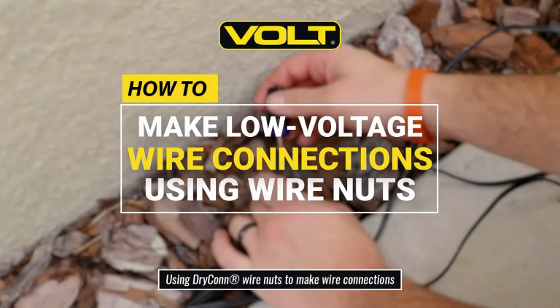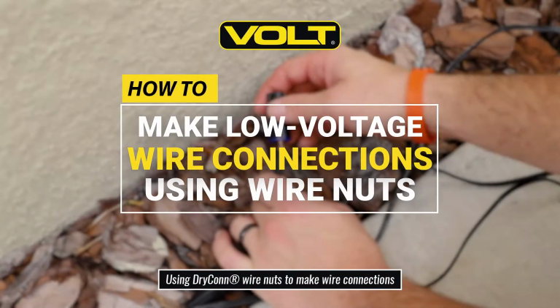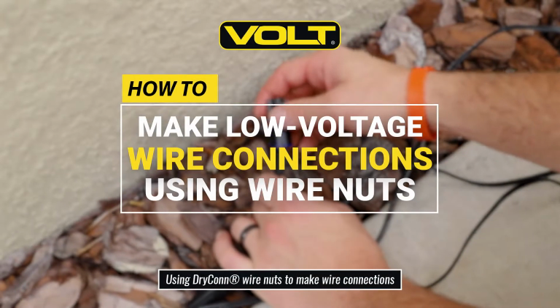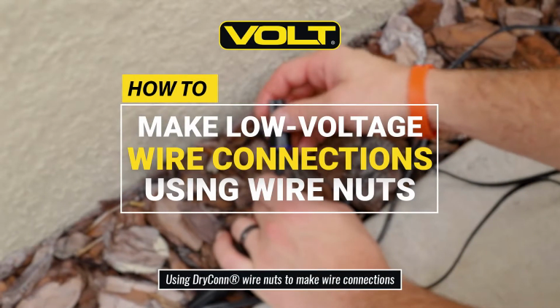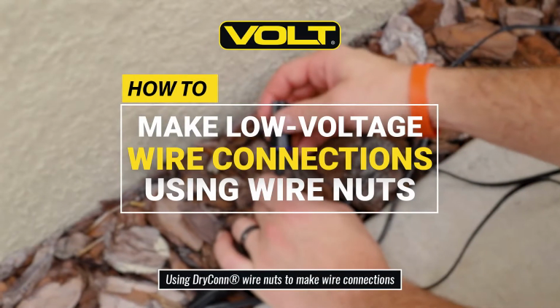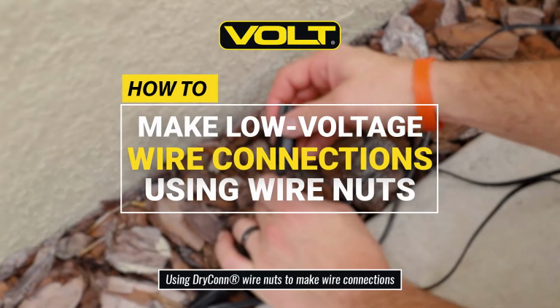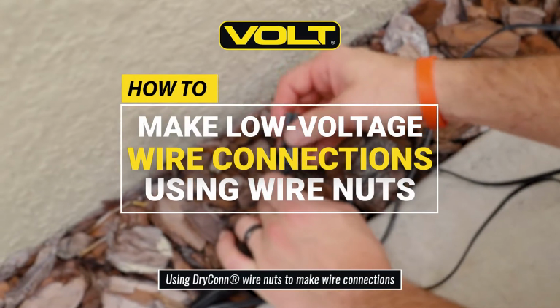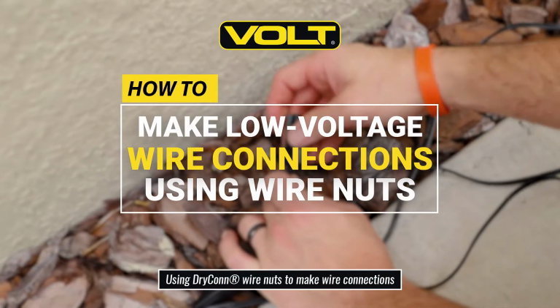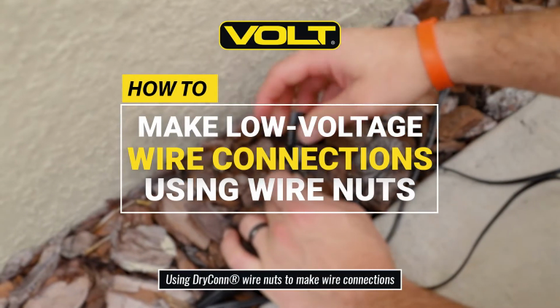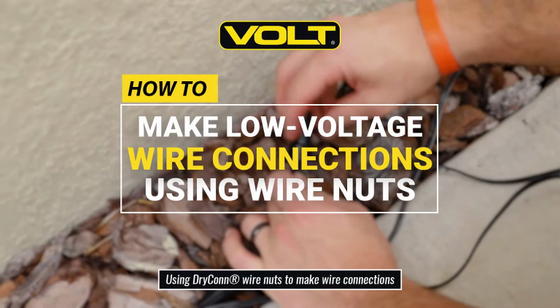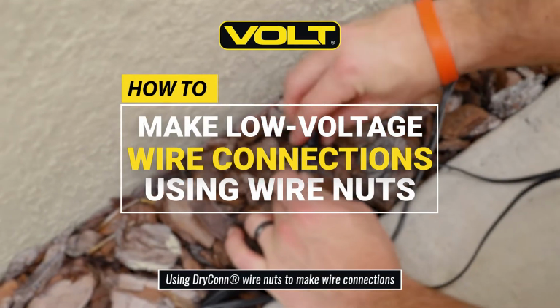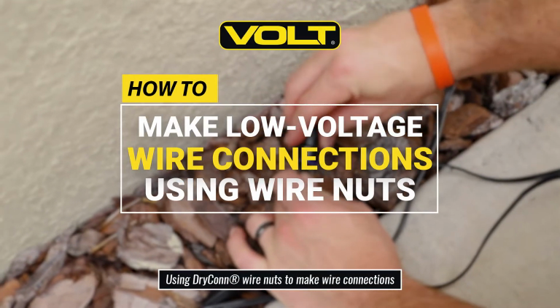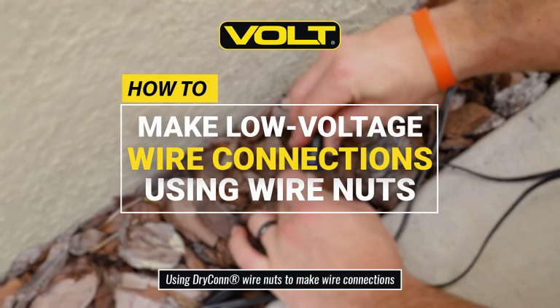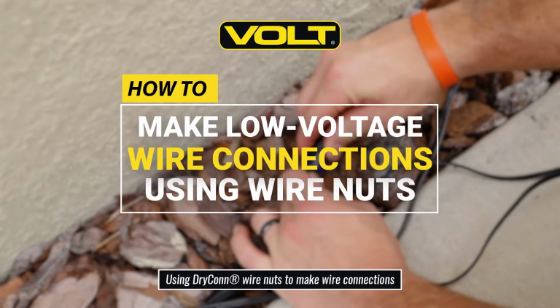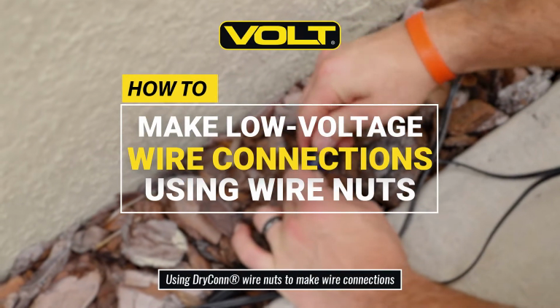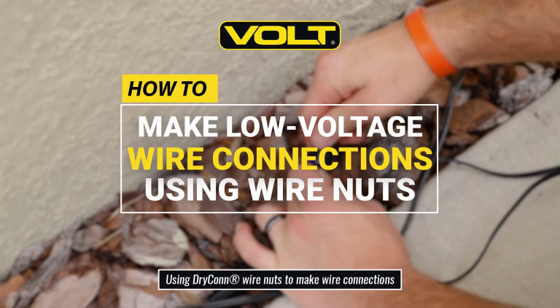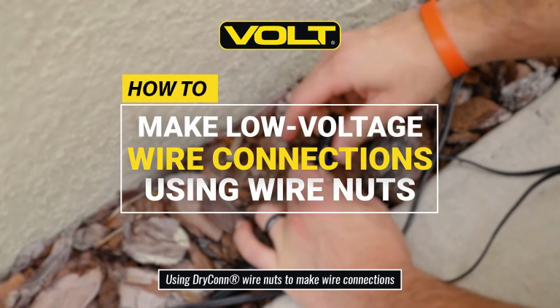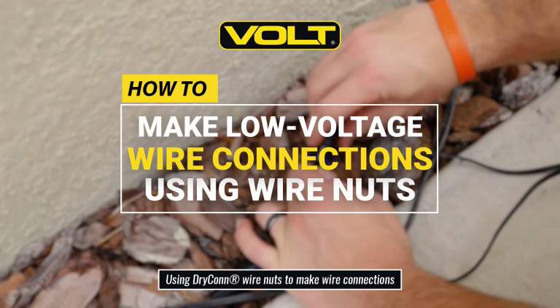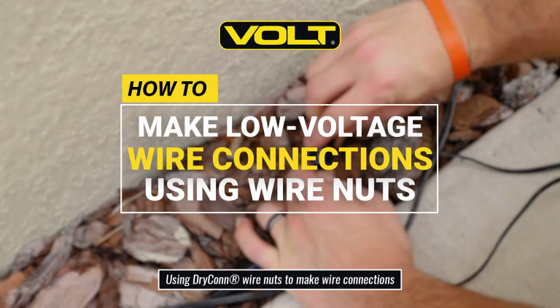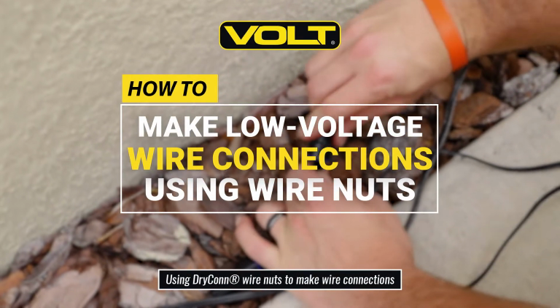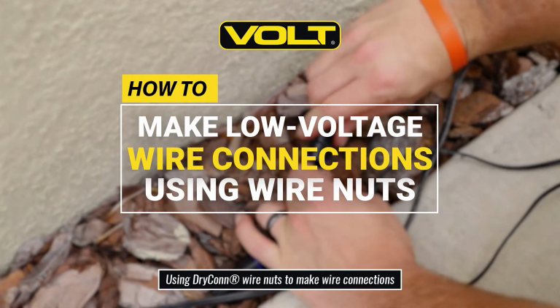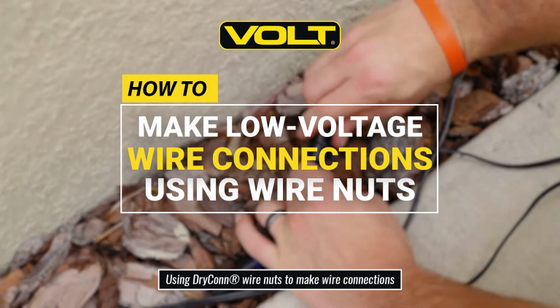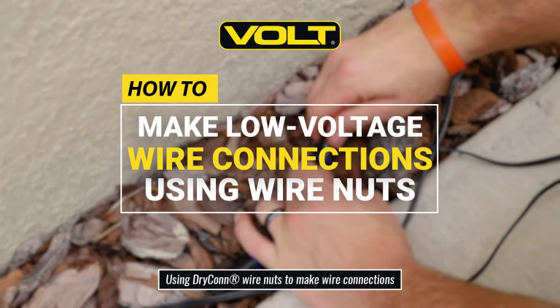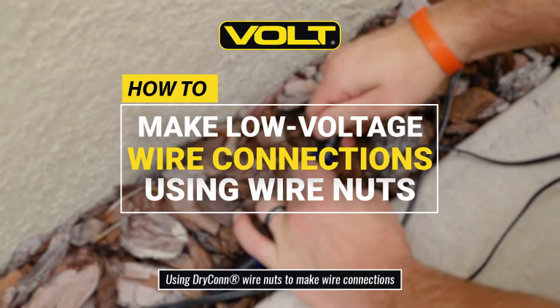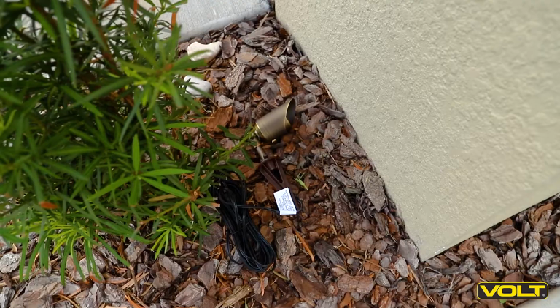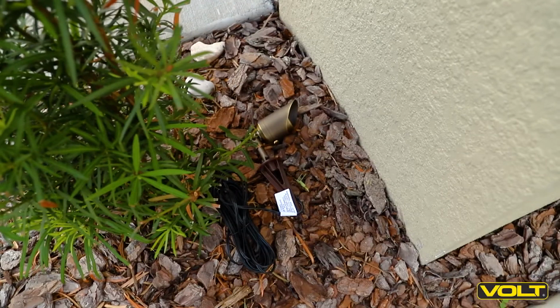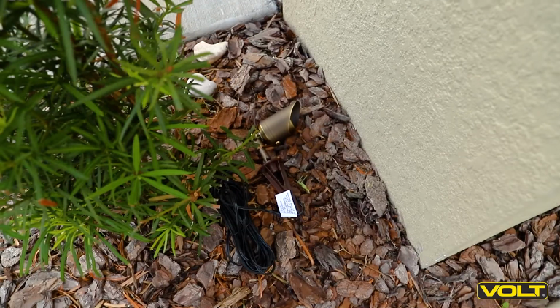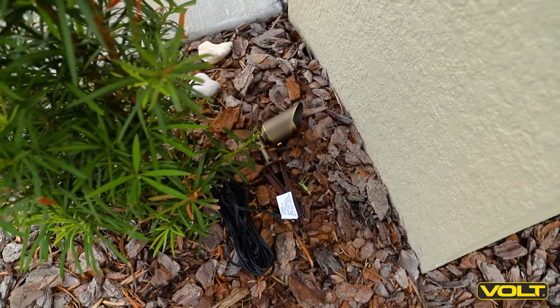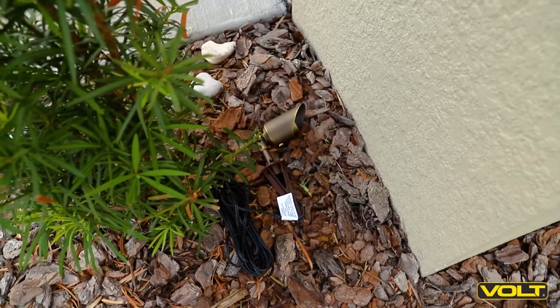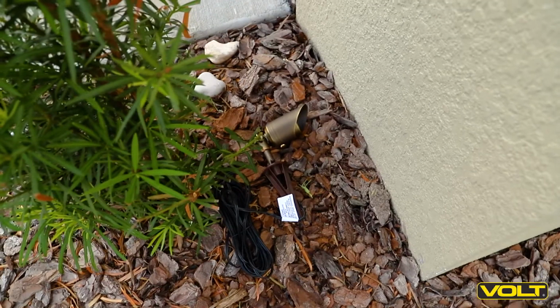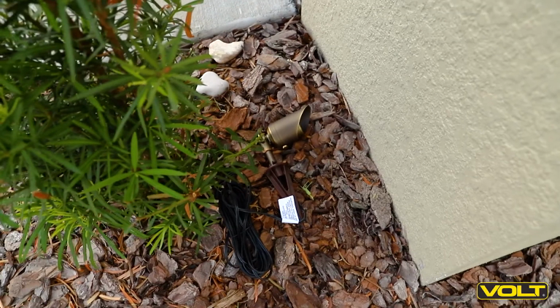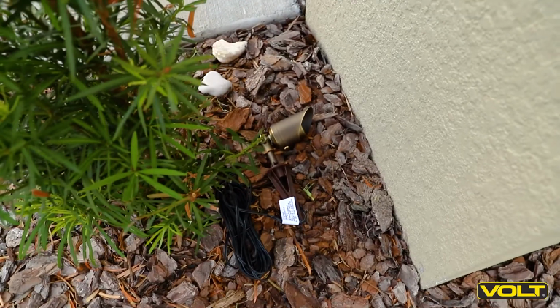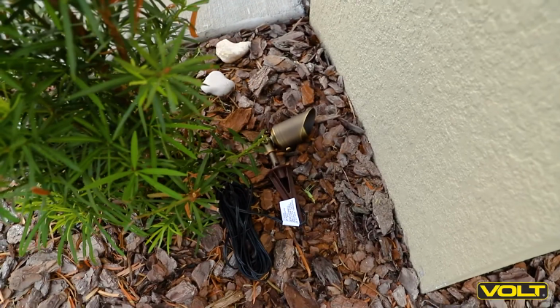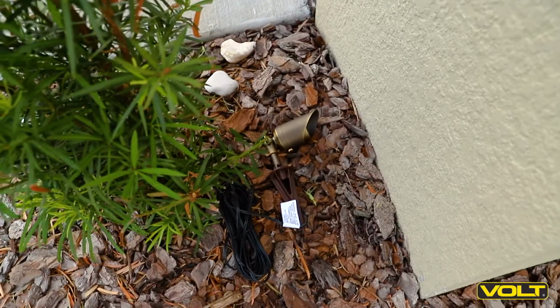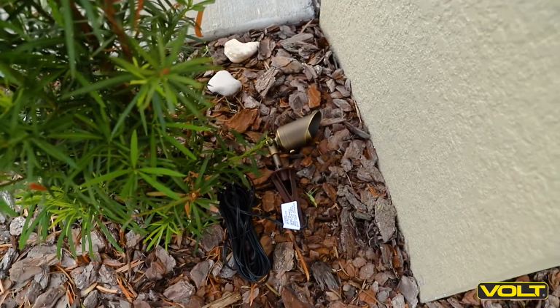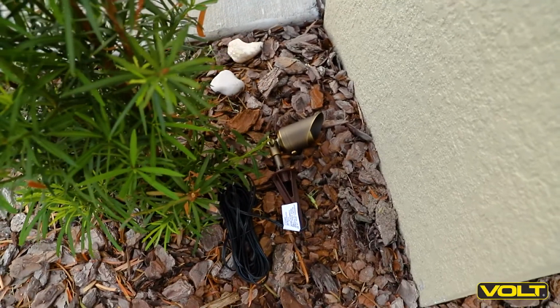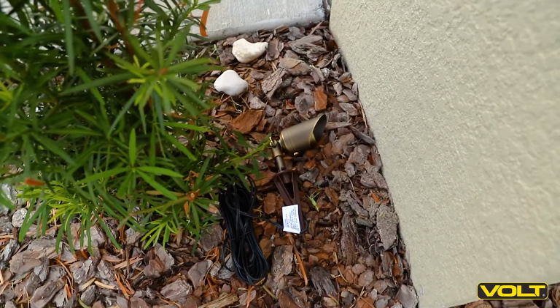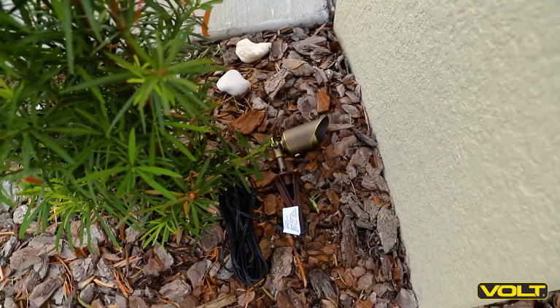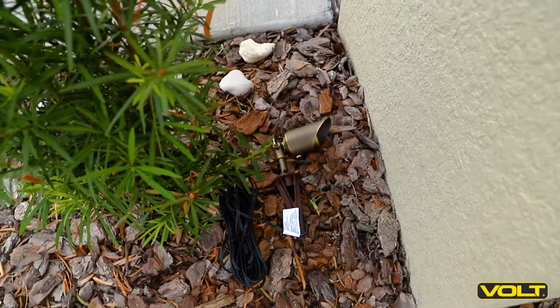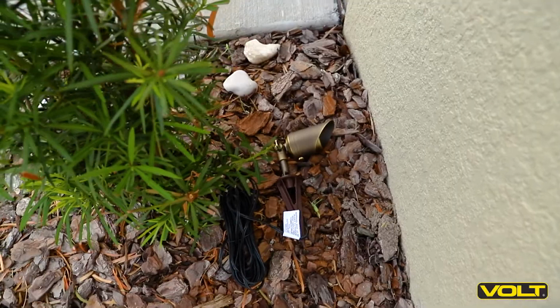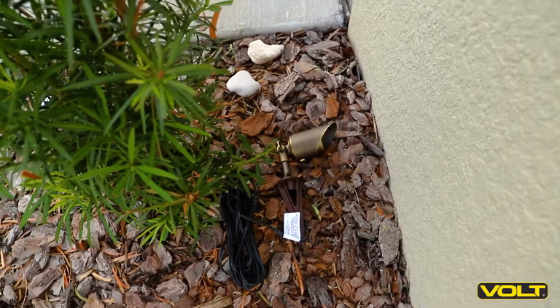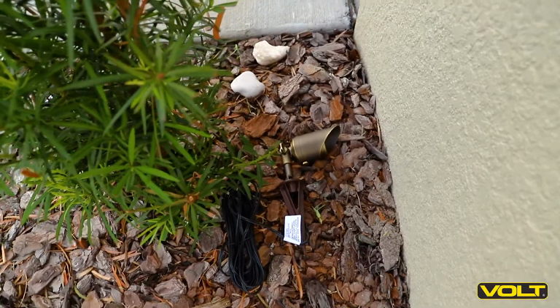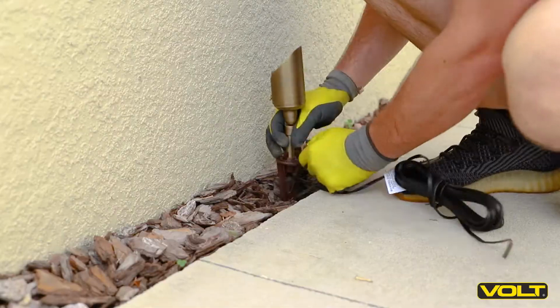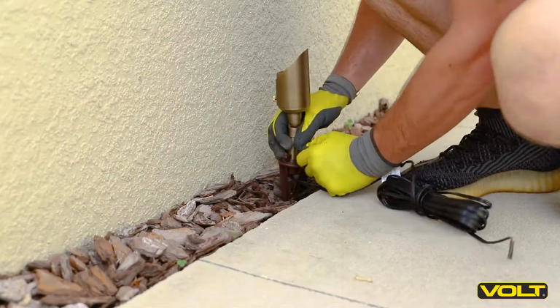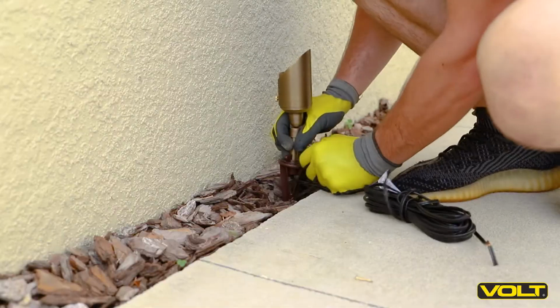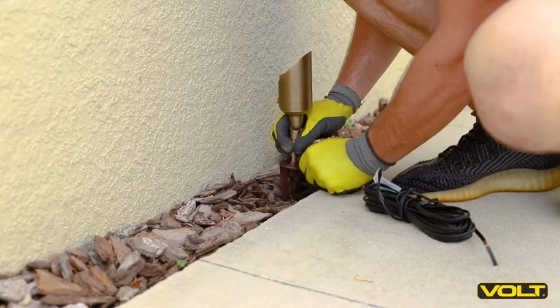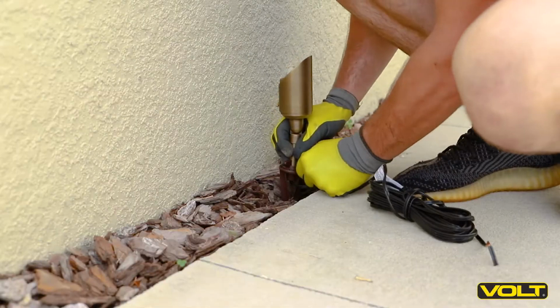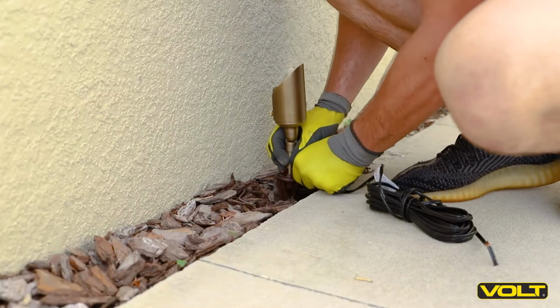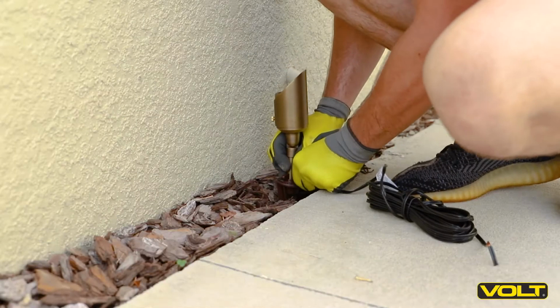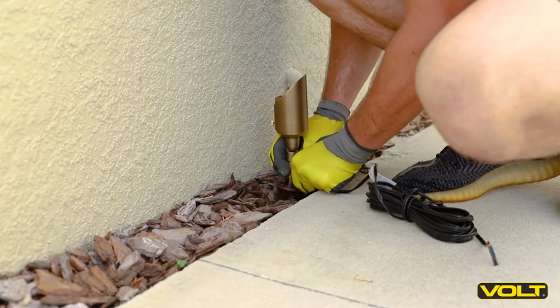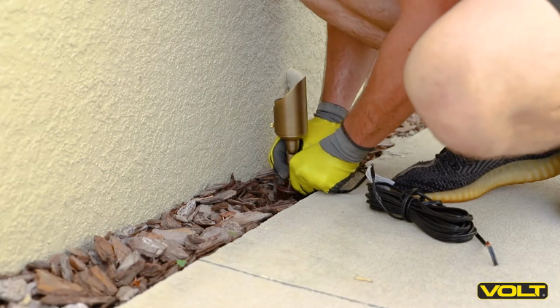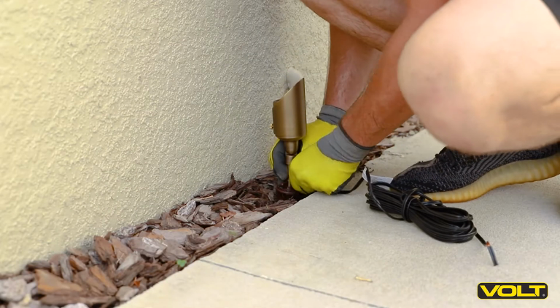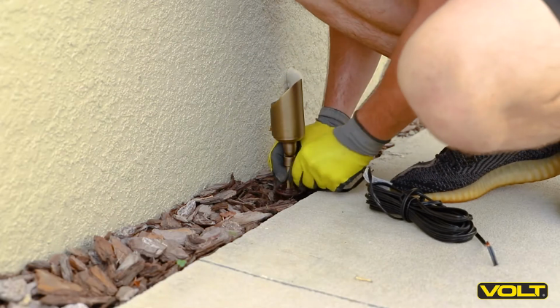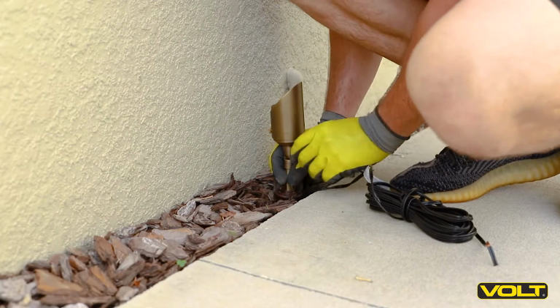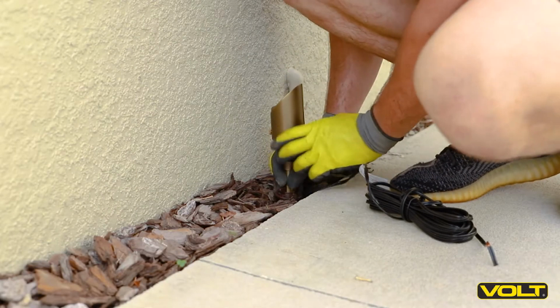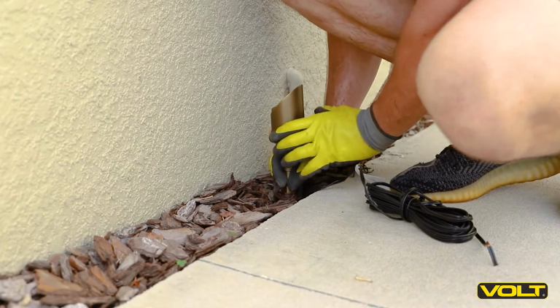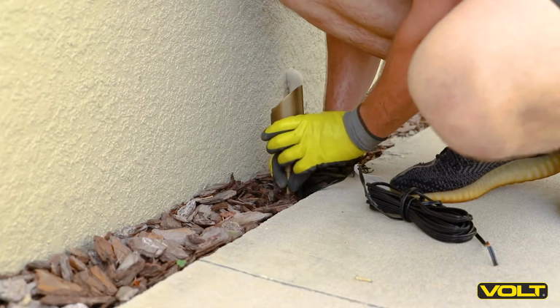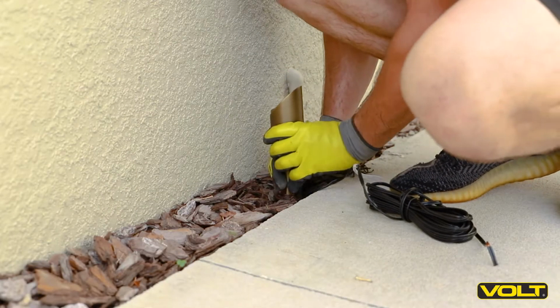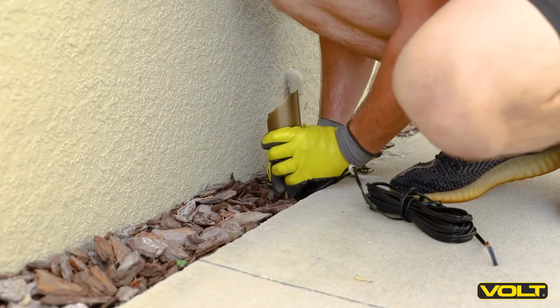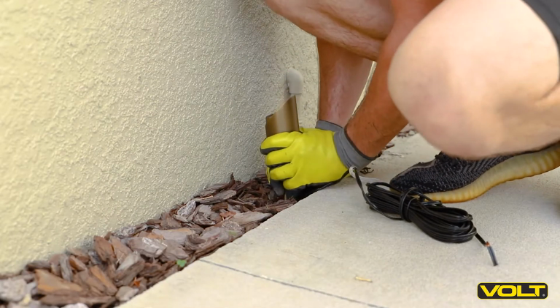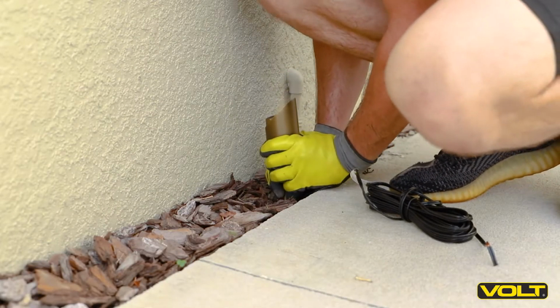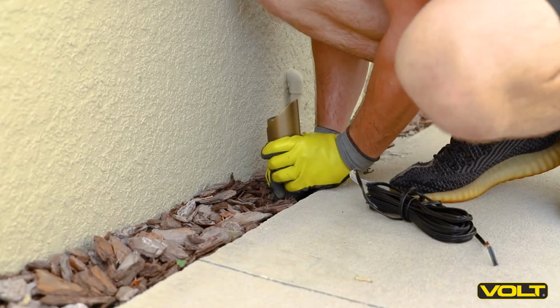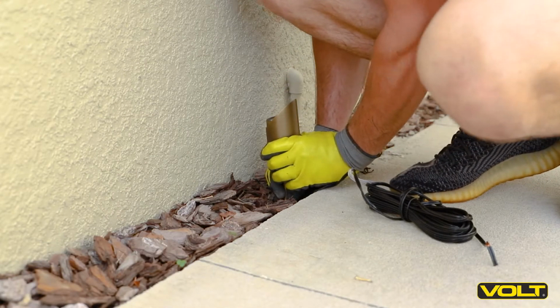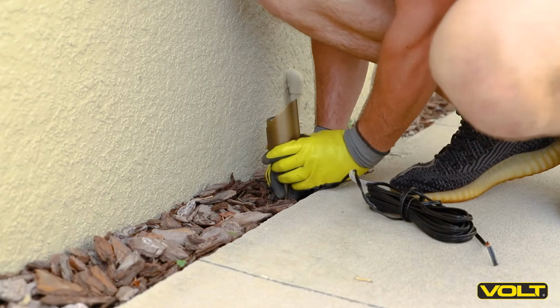How to make connections using wire nuts. In this instance we'll be chaining three fixtures into our main run from the transformer.